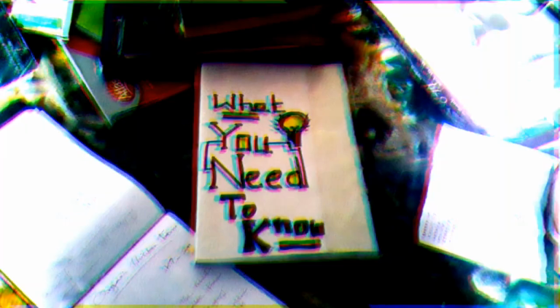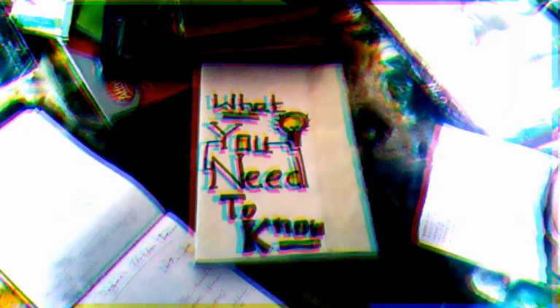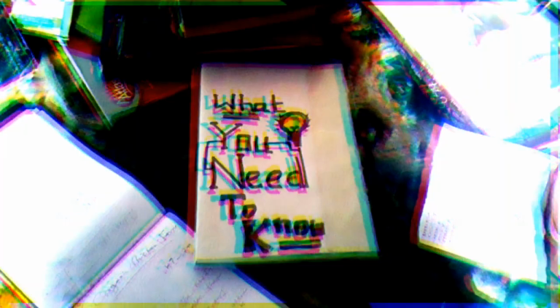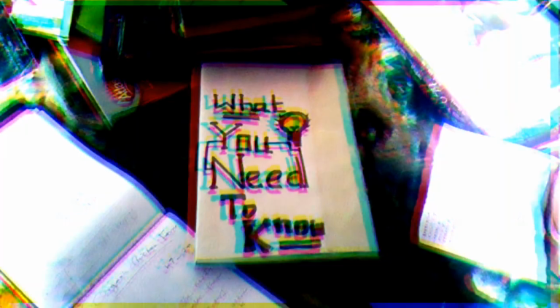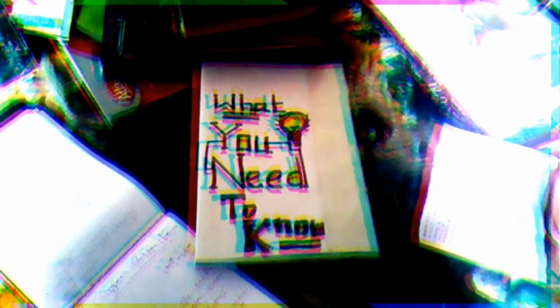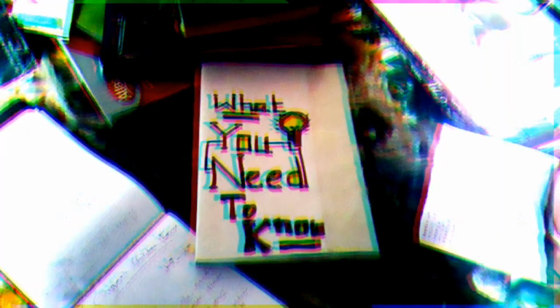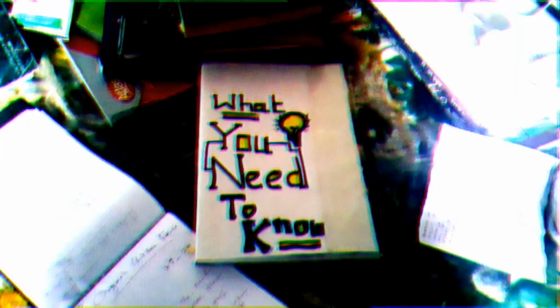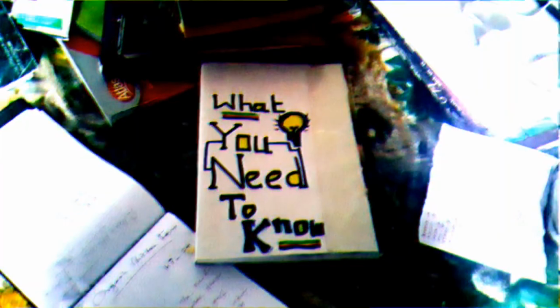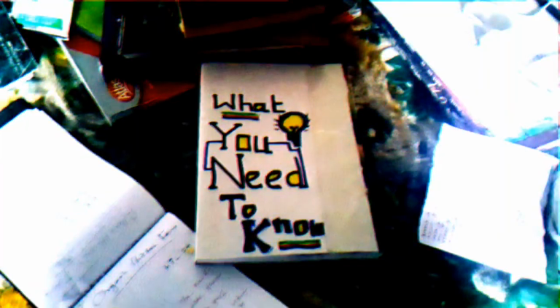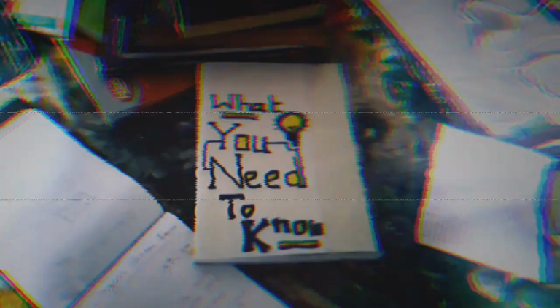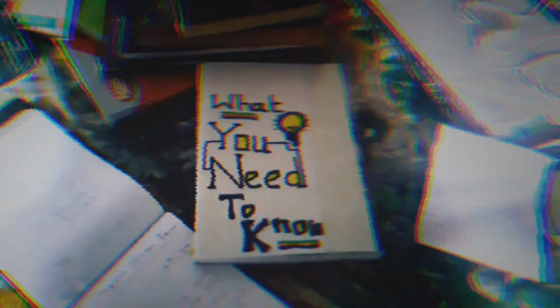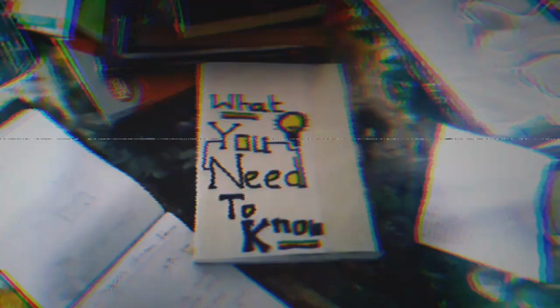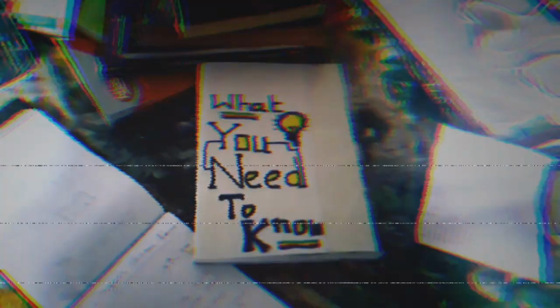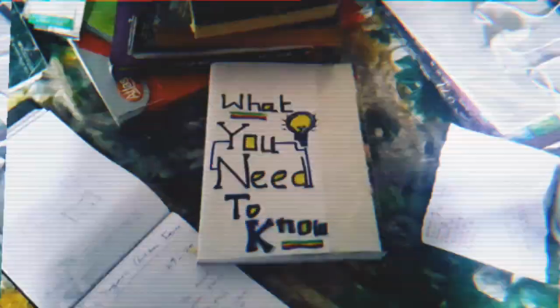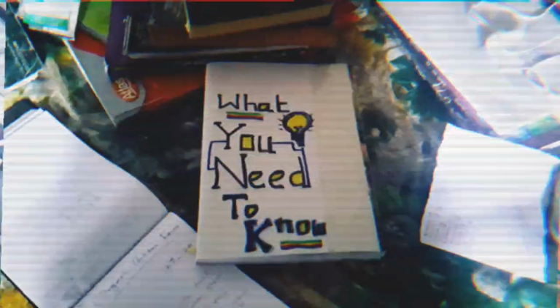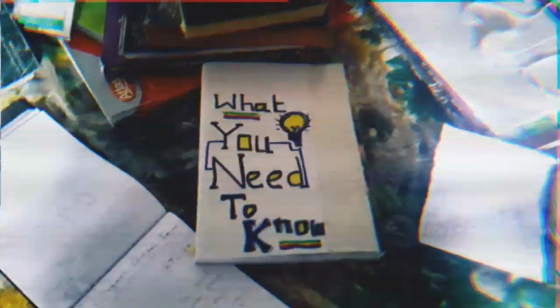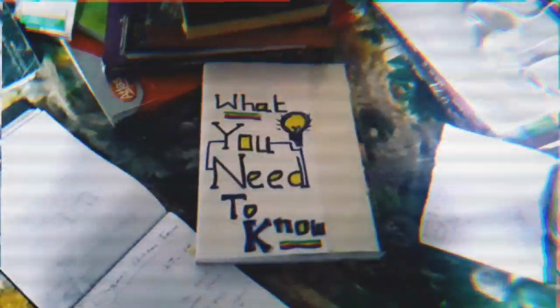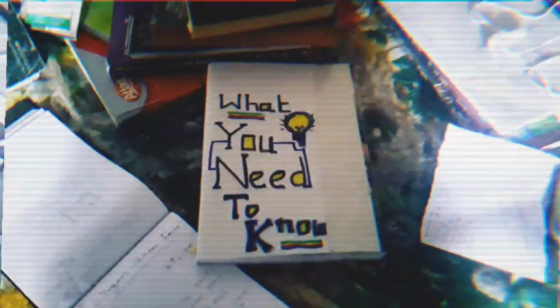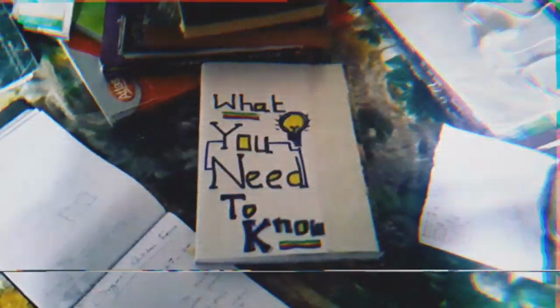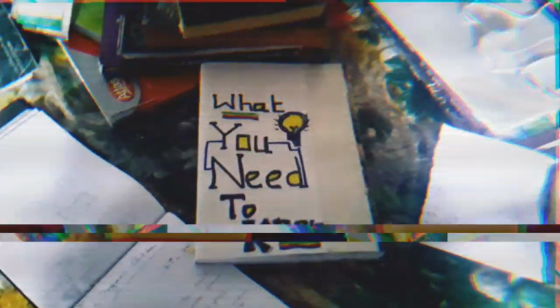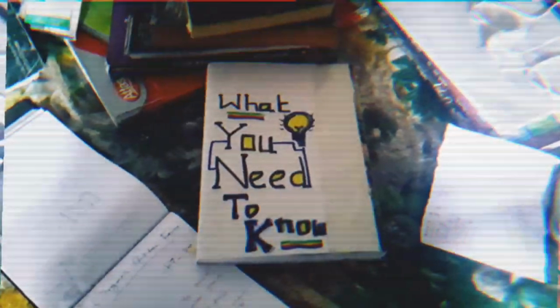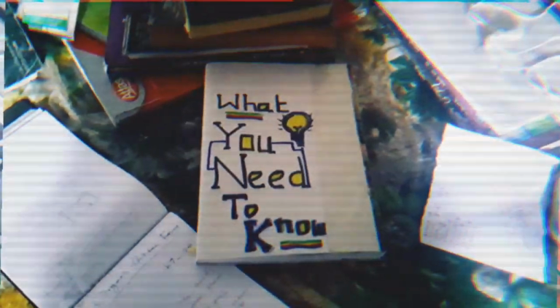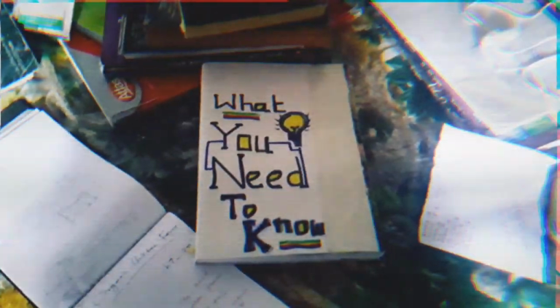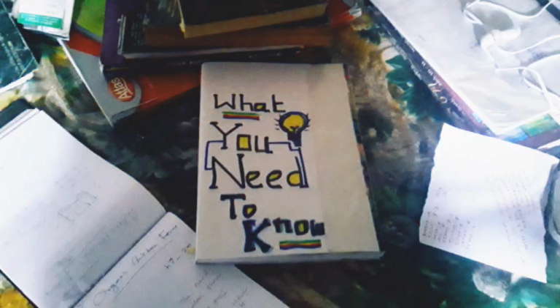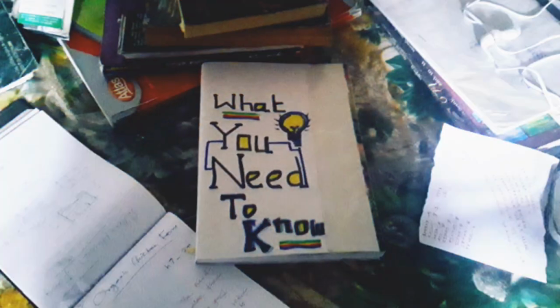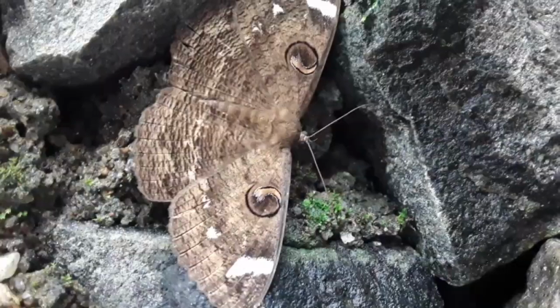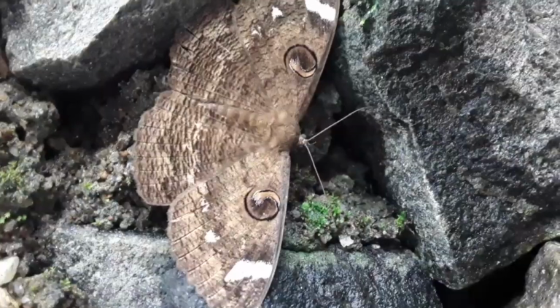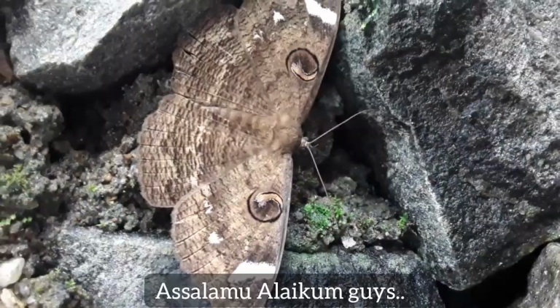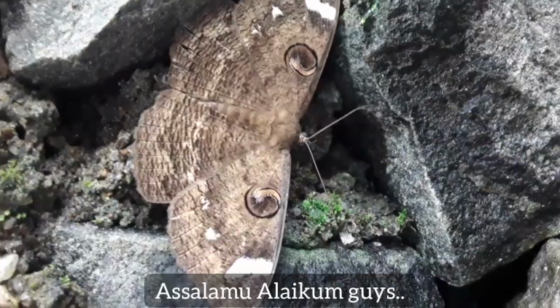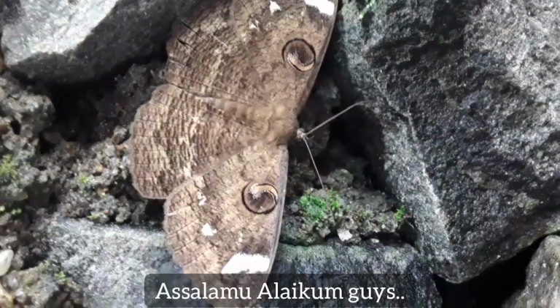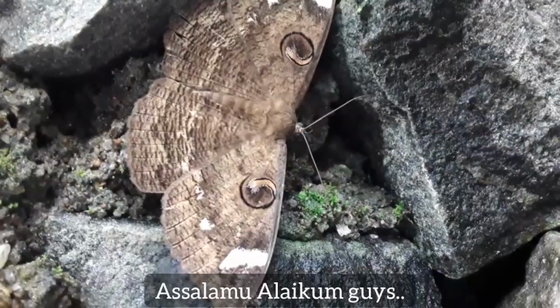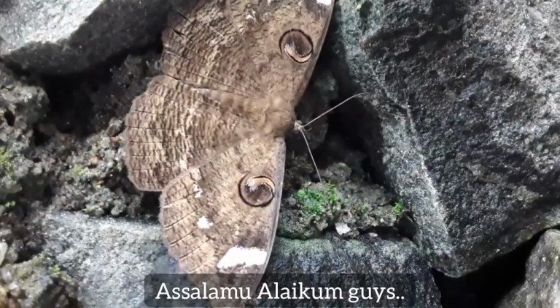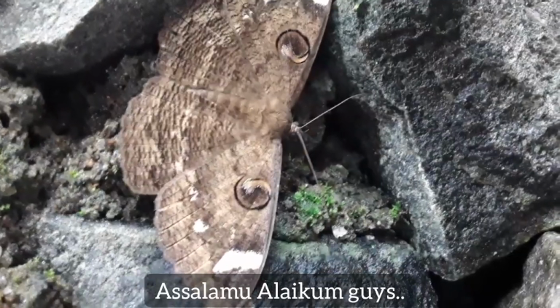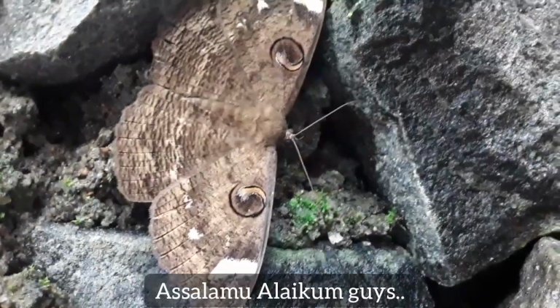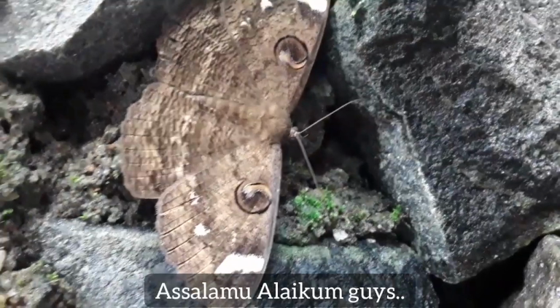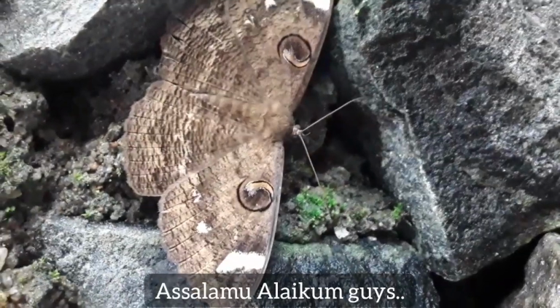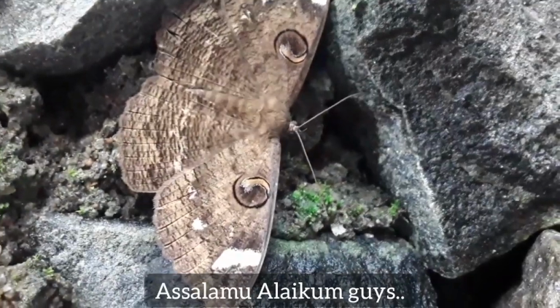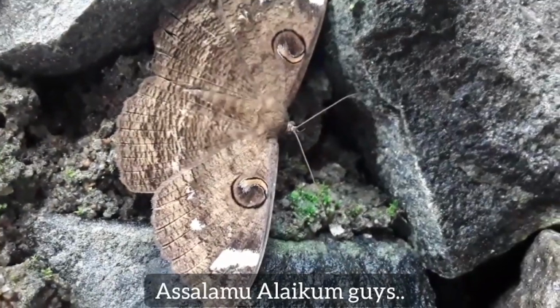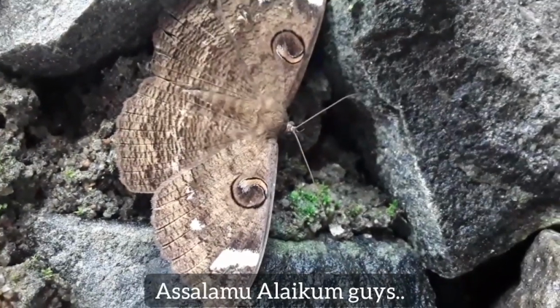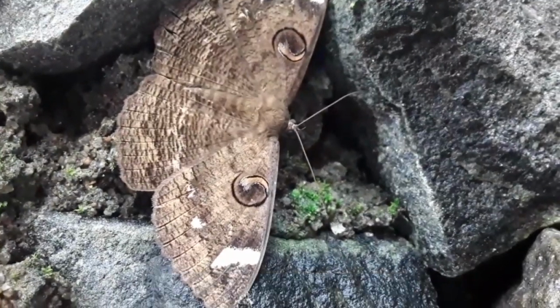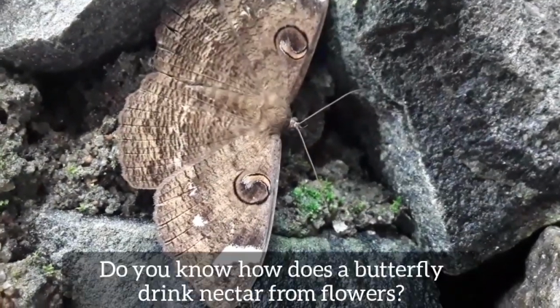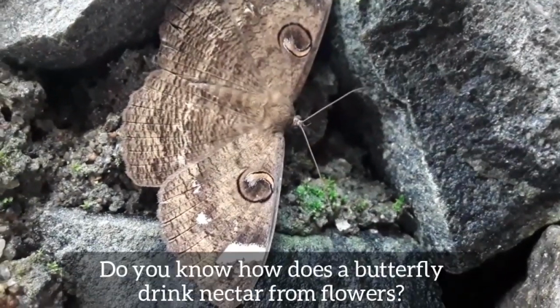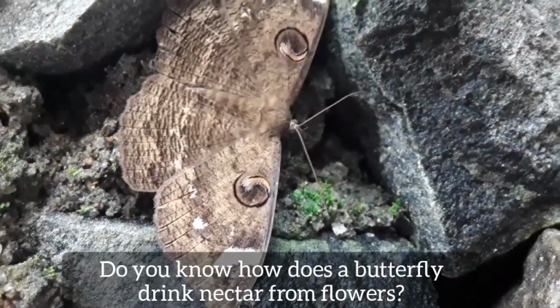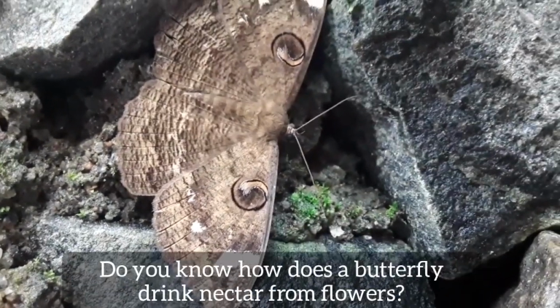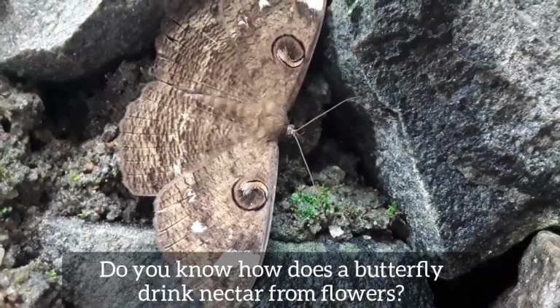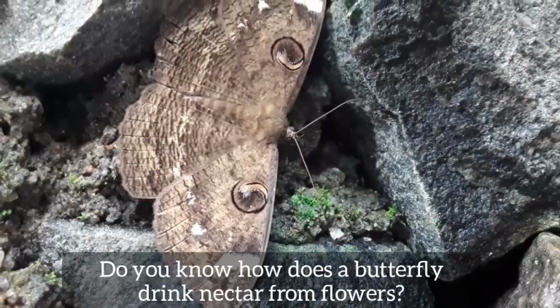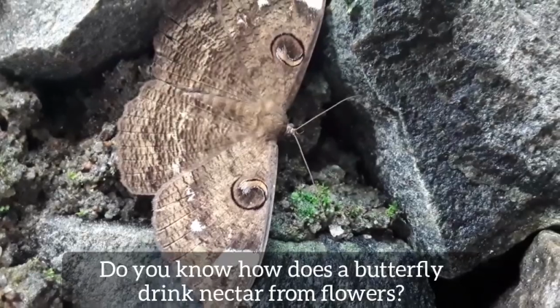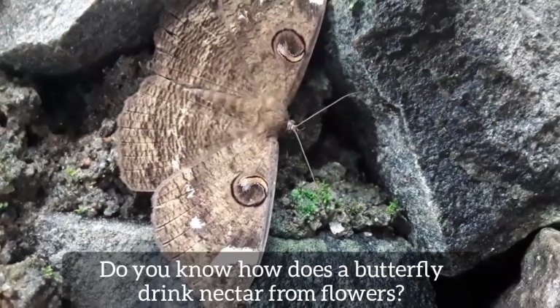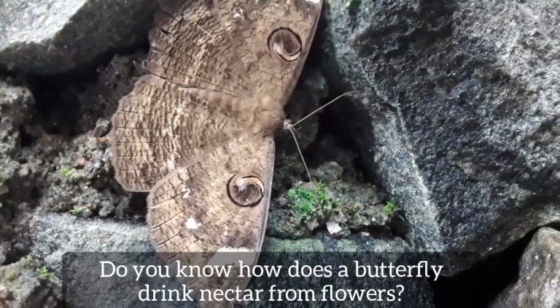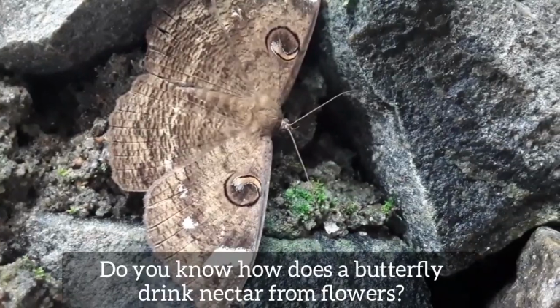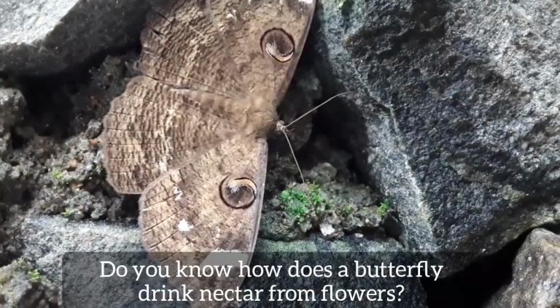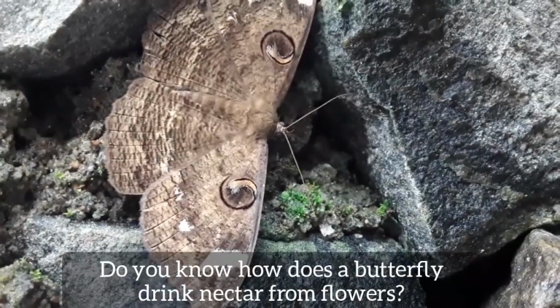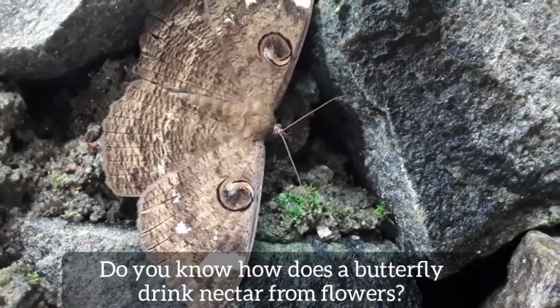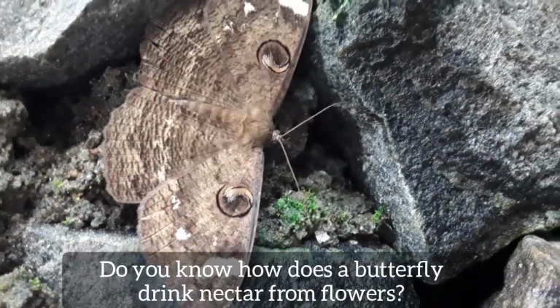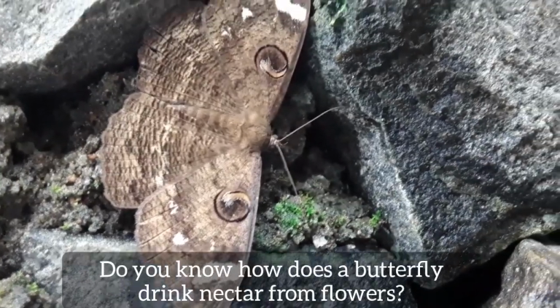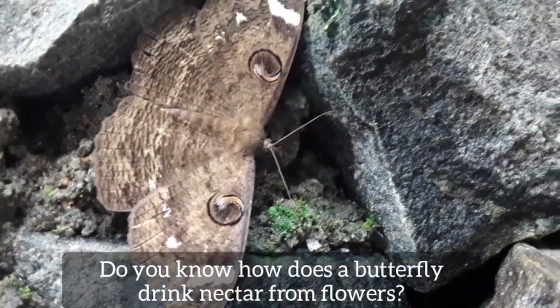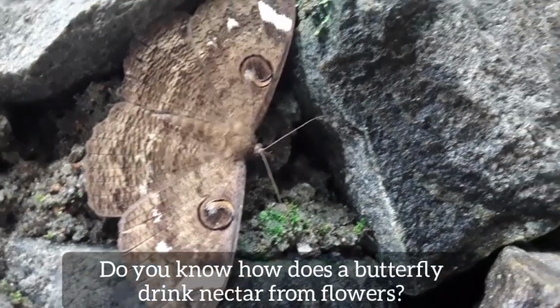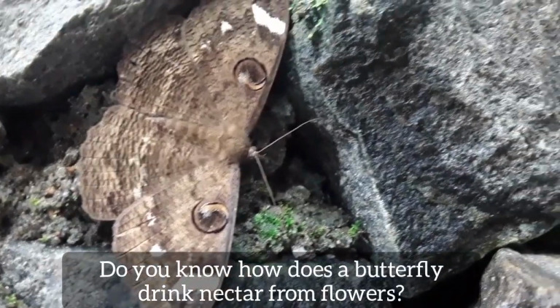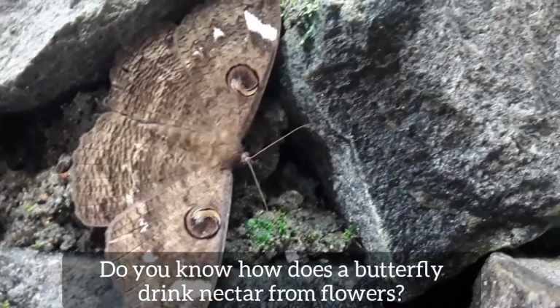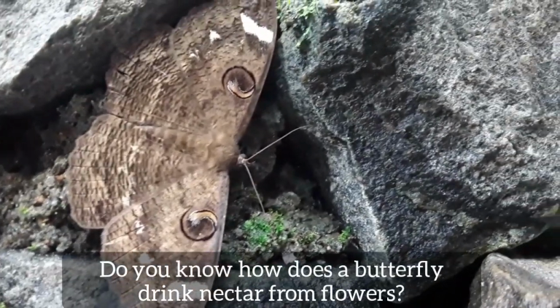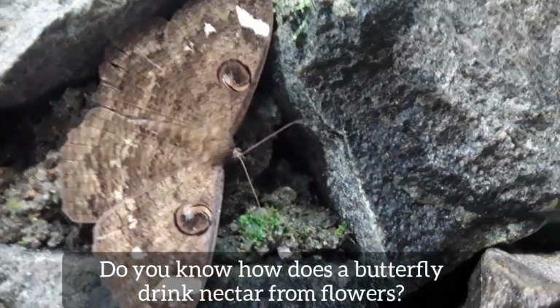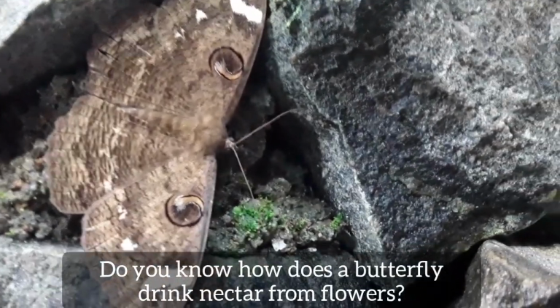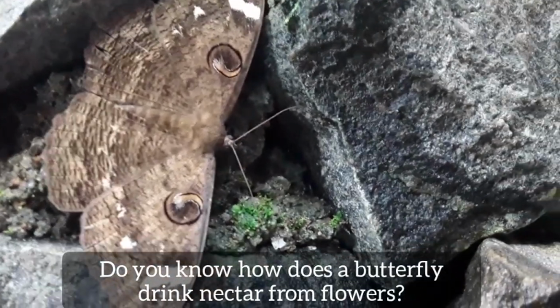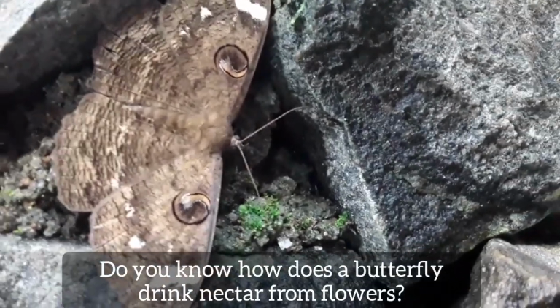What you need to know. Assalamualaikum guys, do you know how does a butterfly drink nectar from flowers?